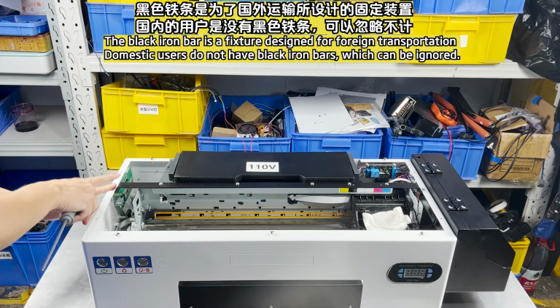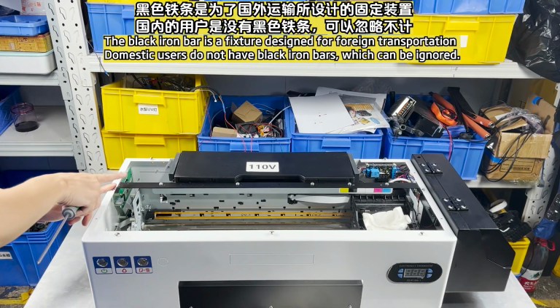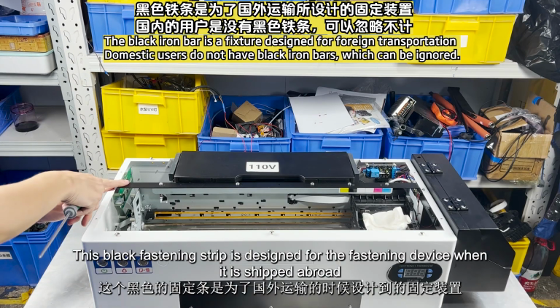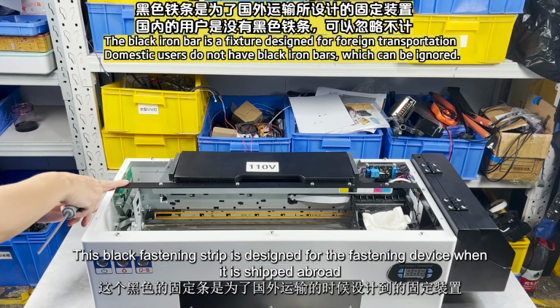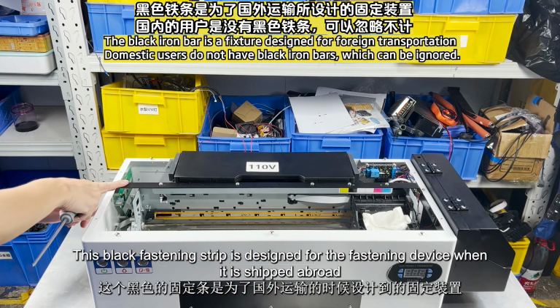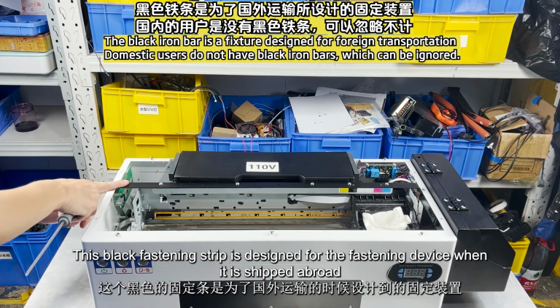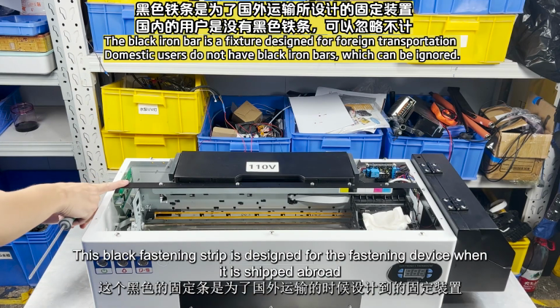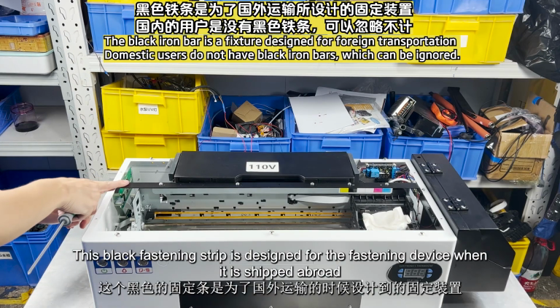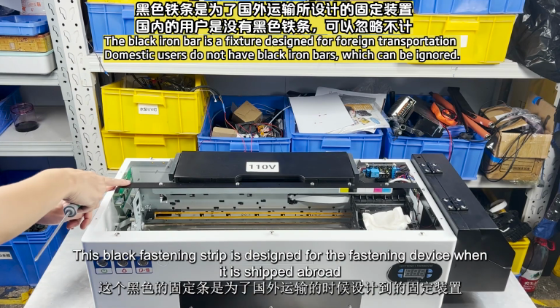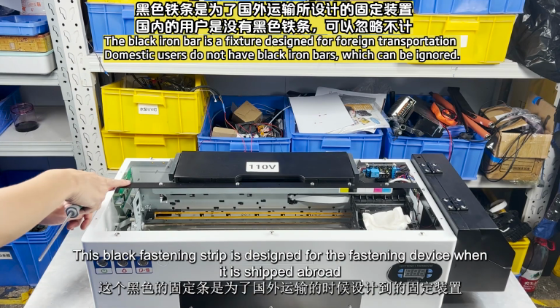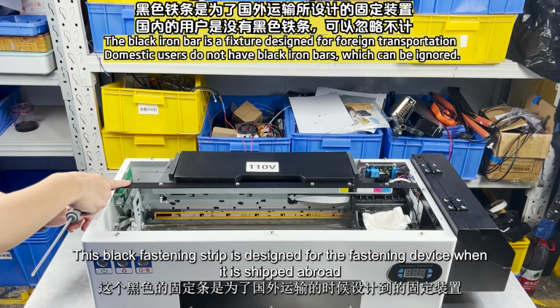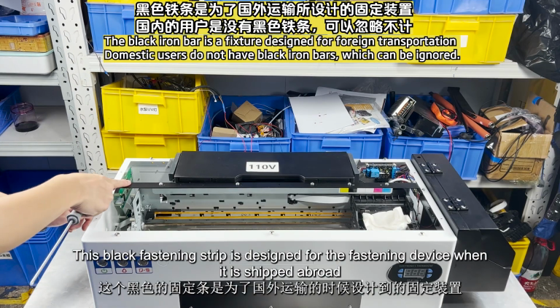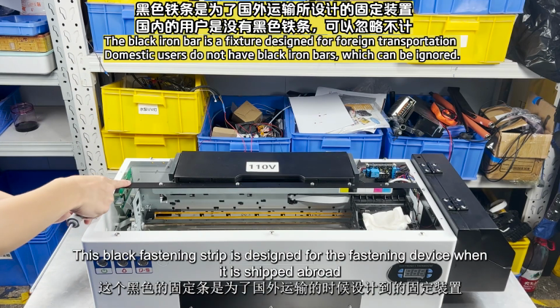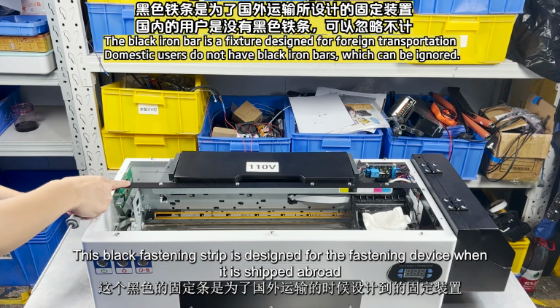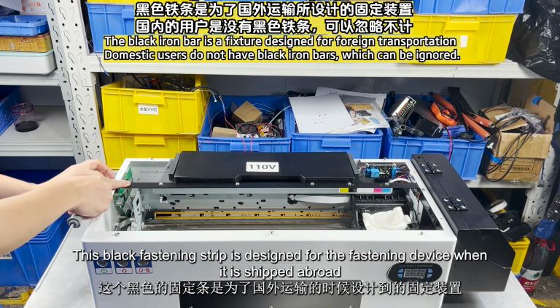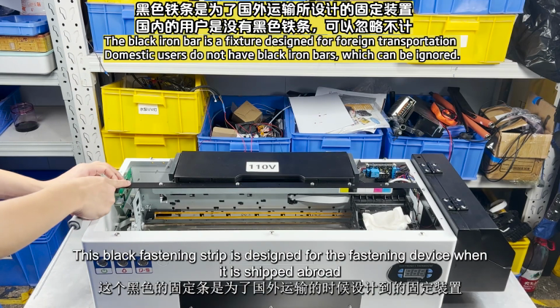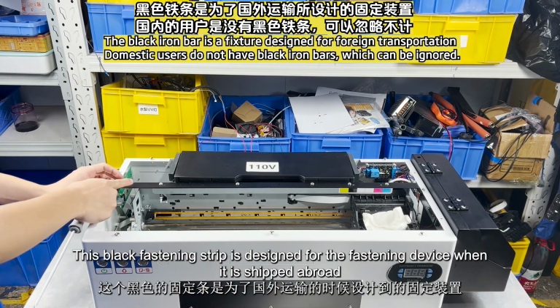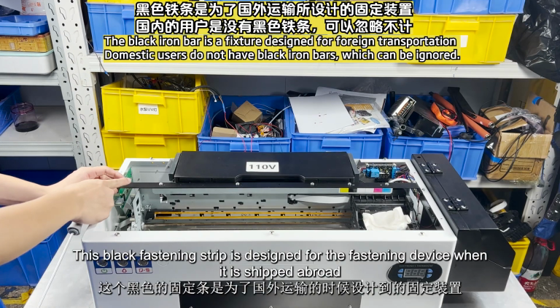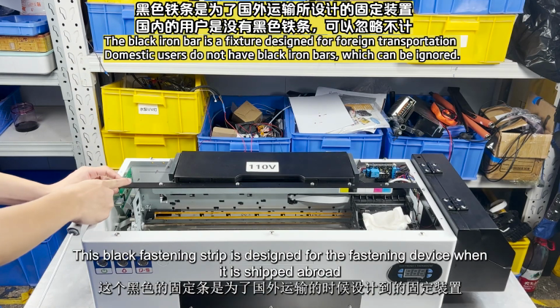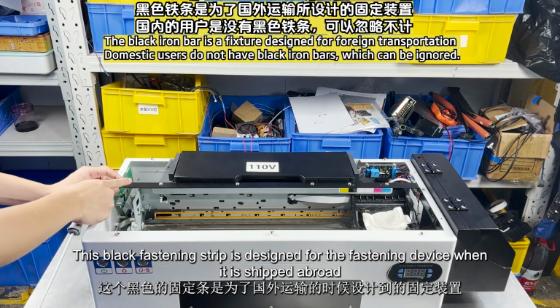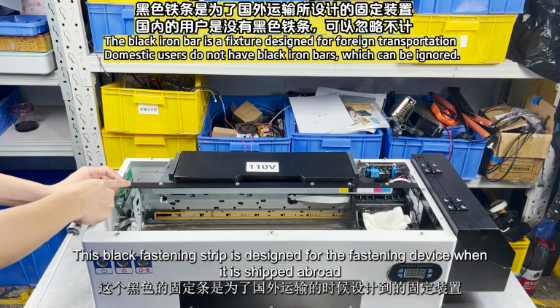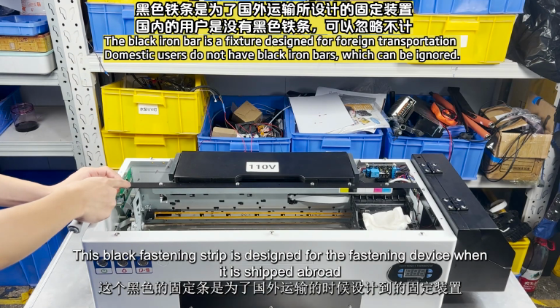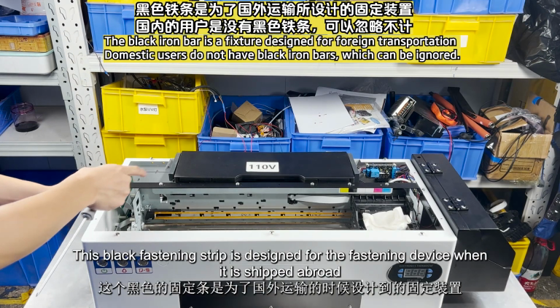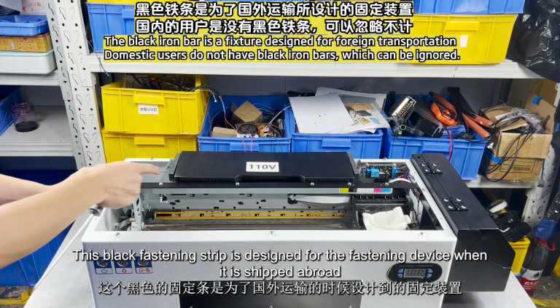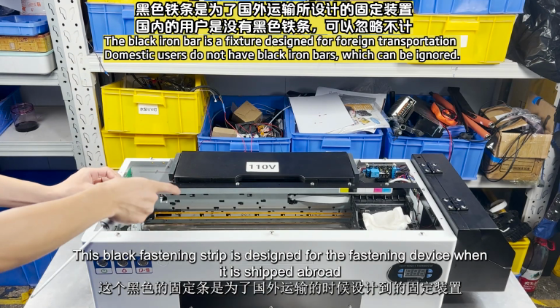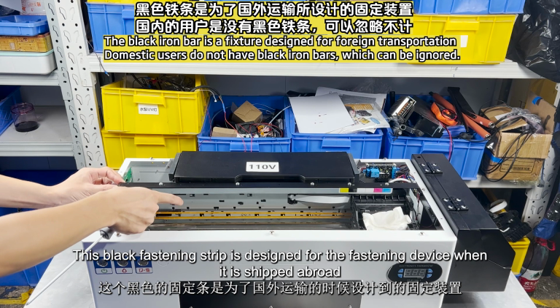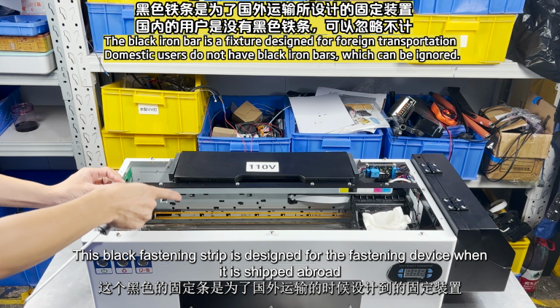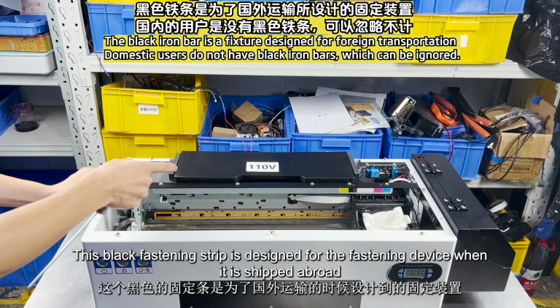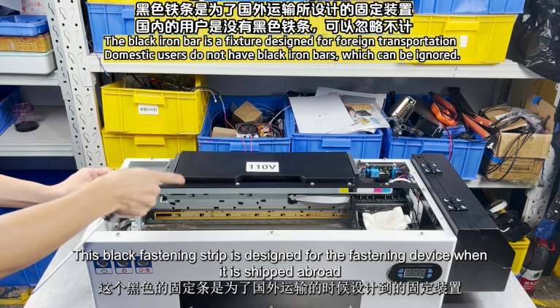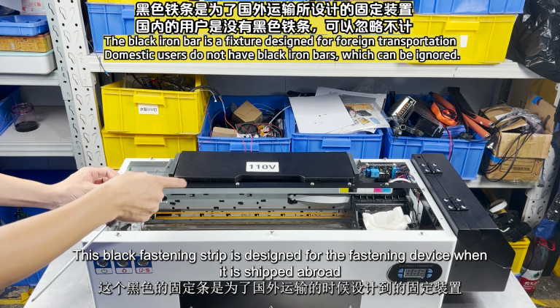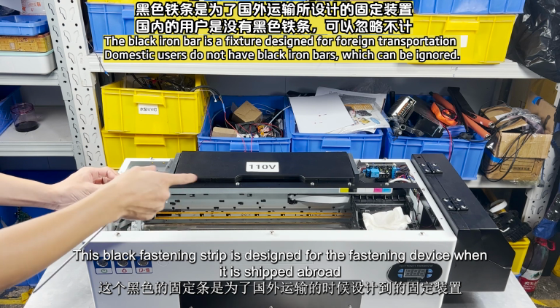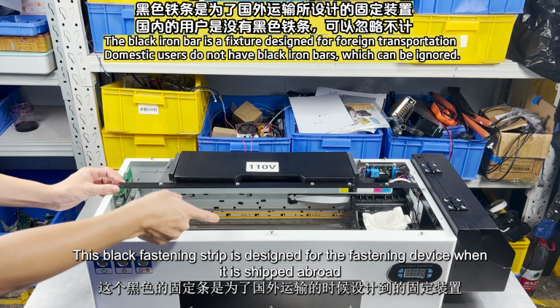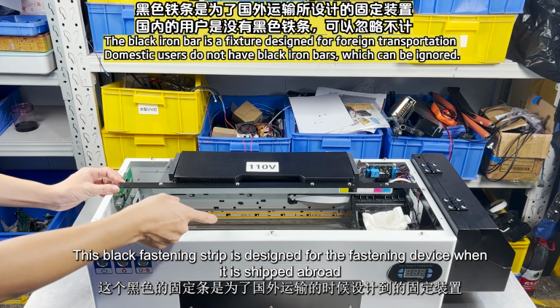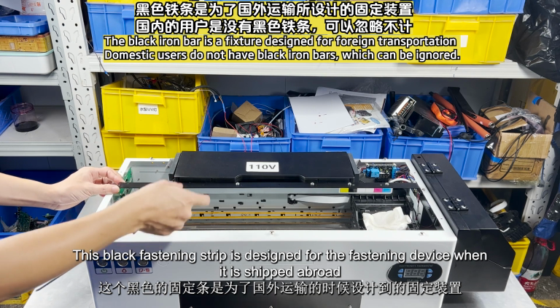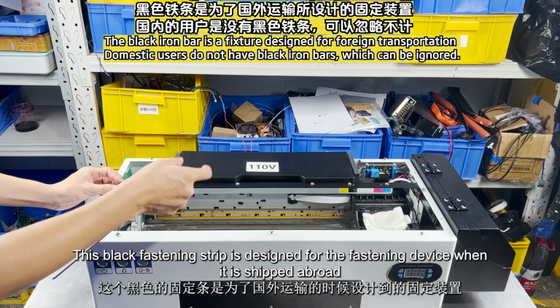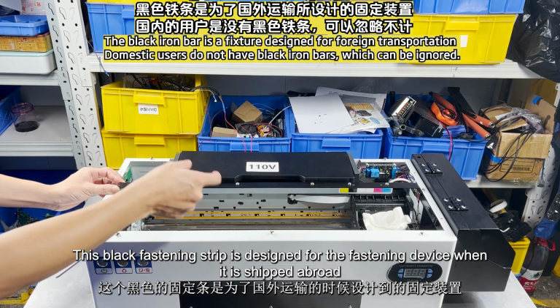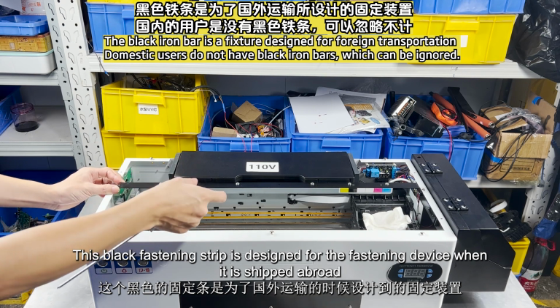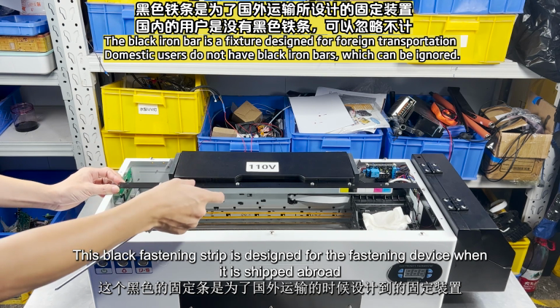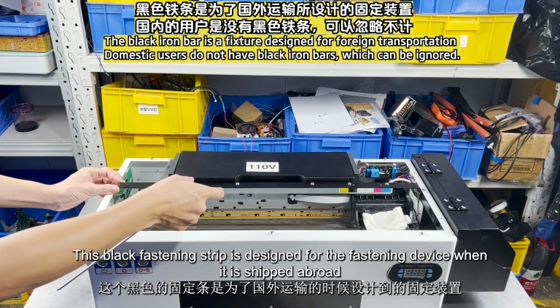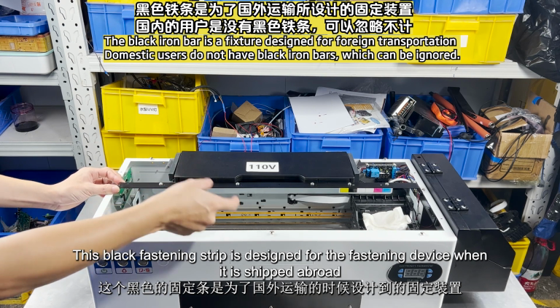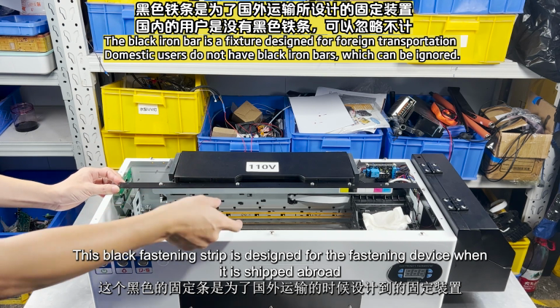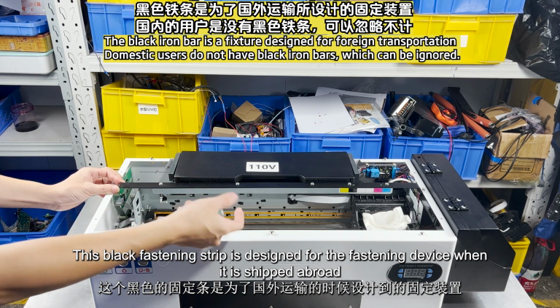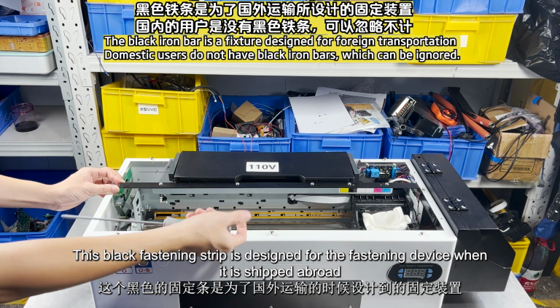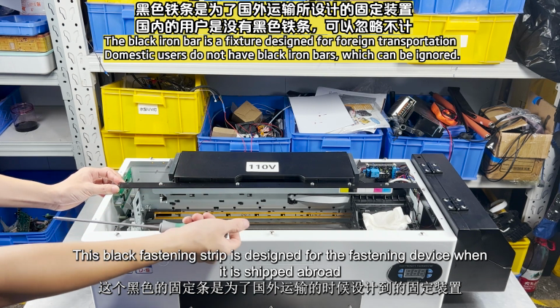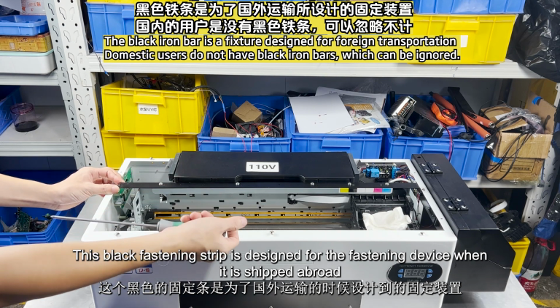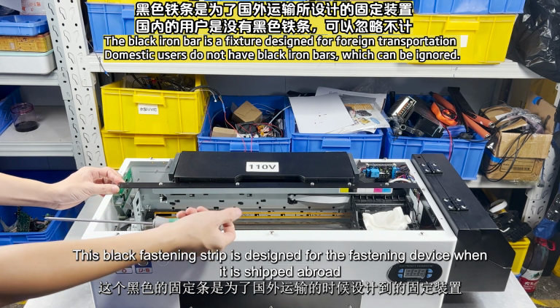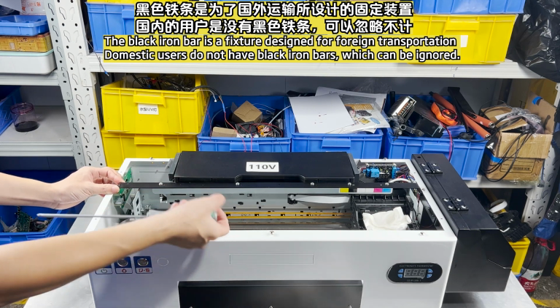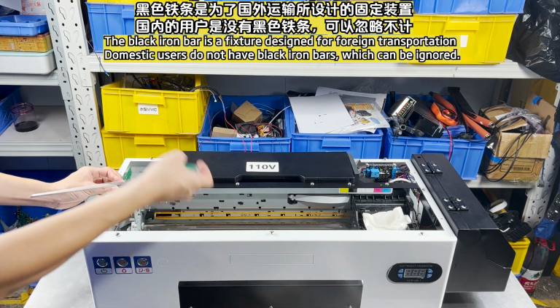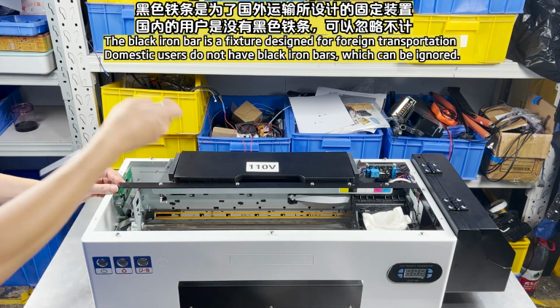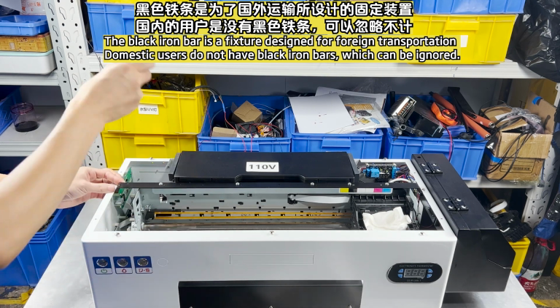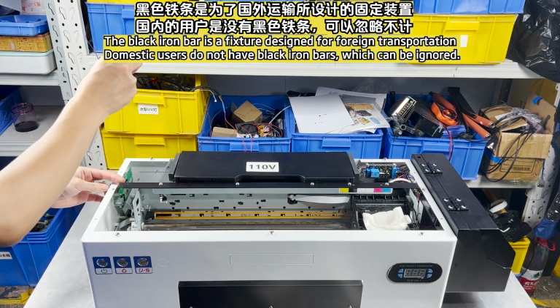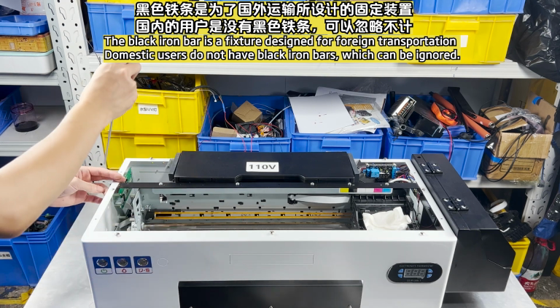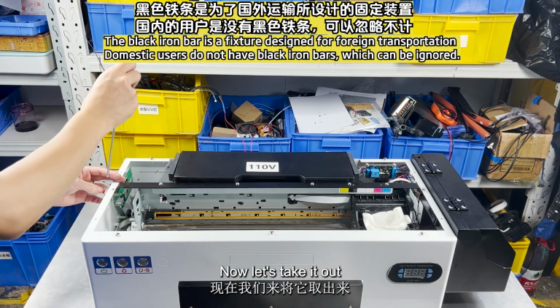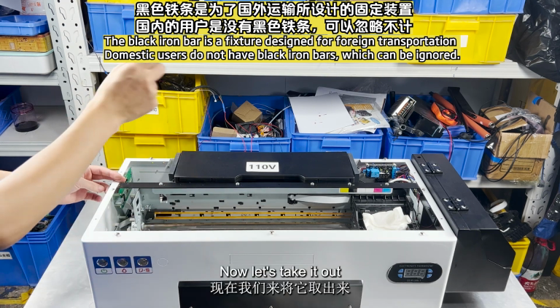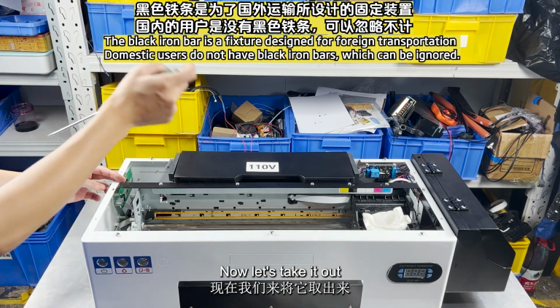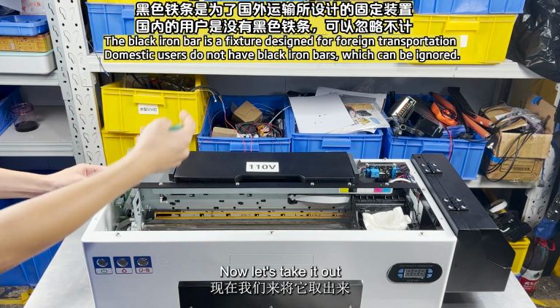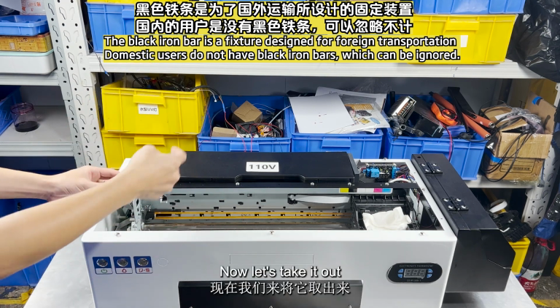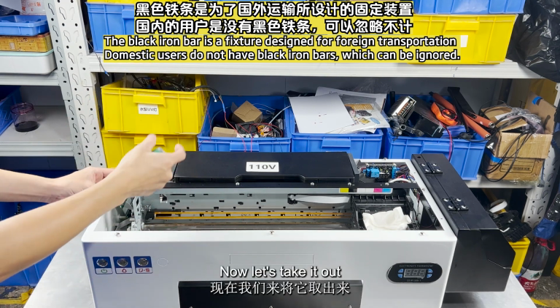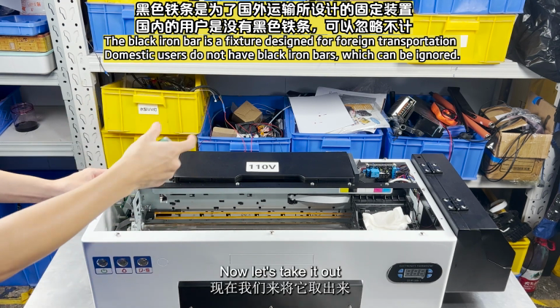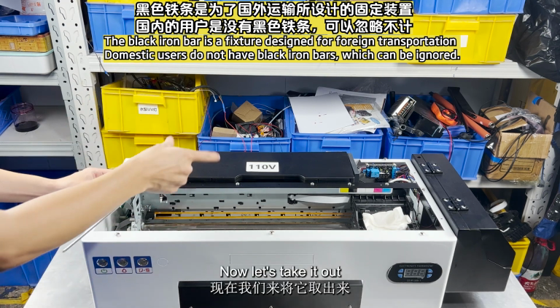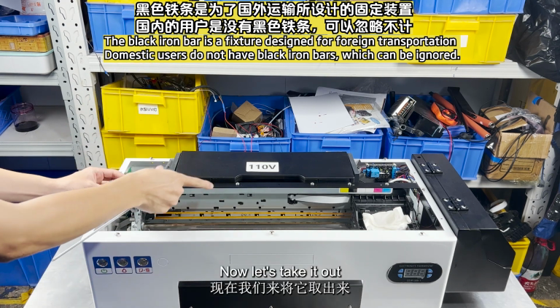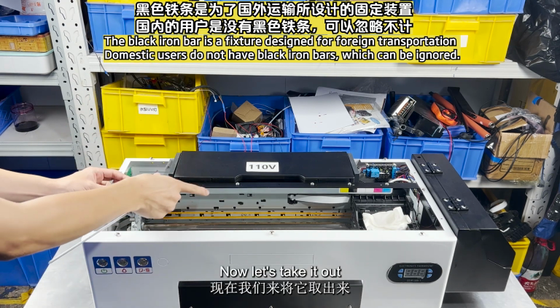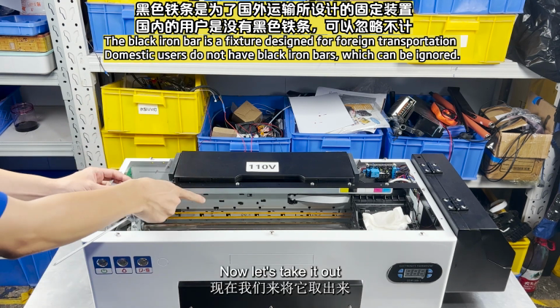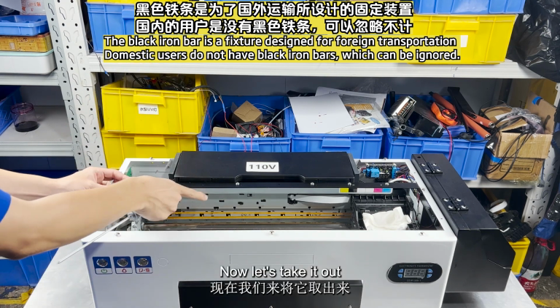This black fastening strip is designed for the fastening device when it is shipped abroad. Now let's take it out.